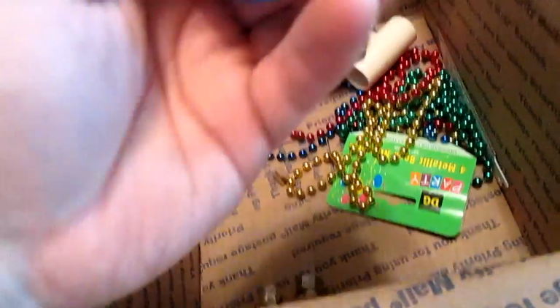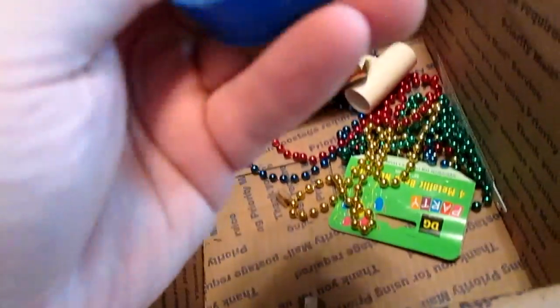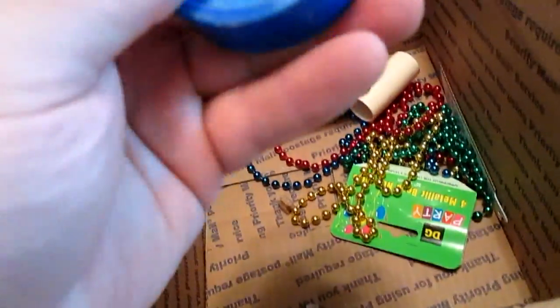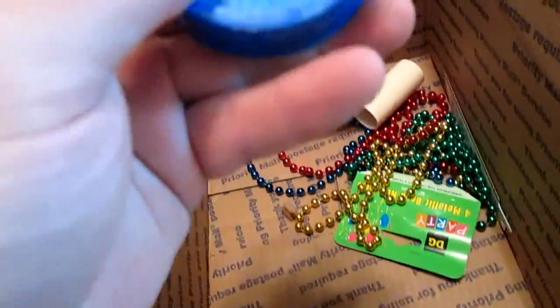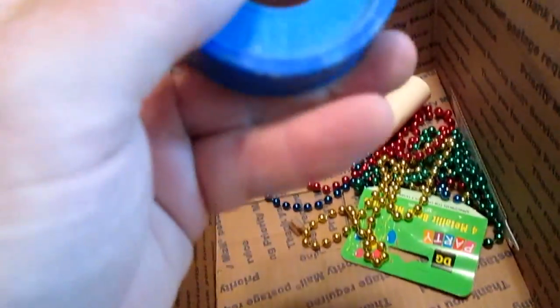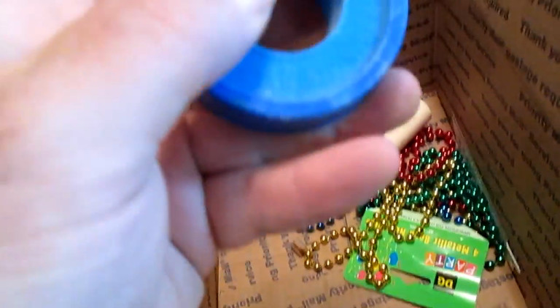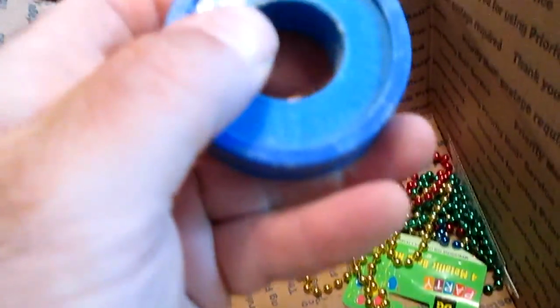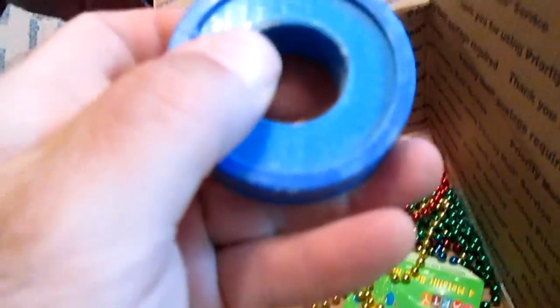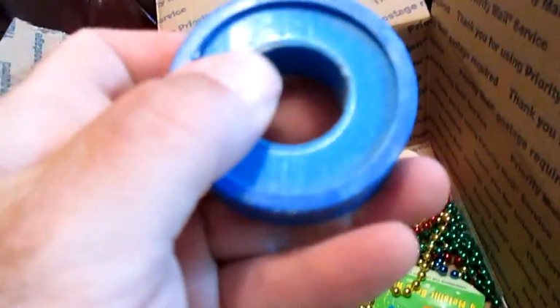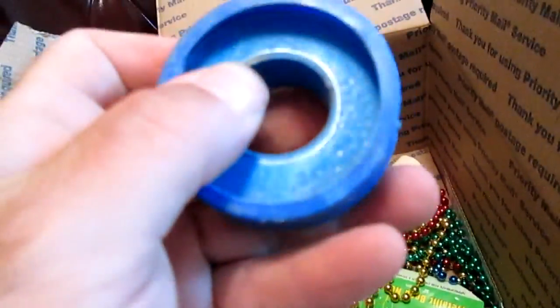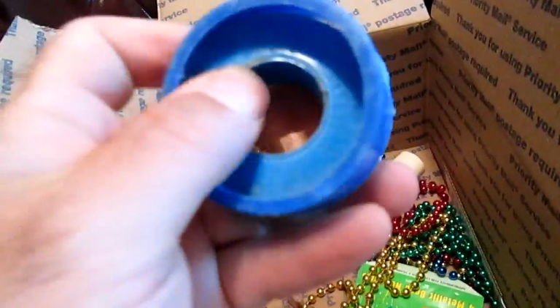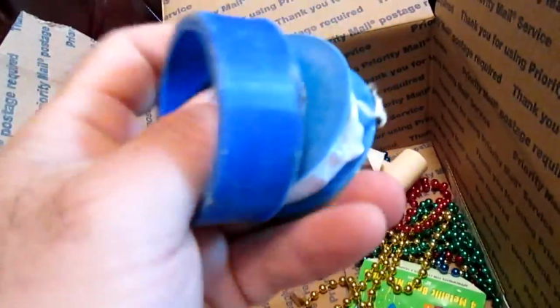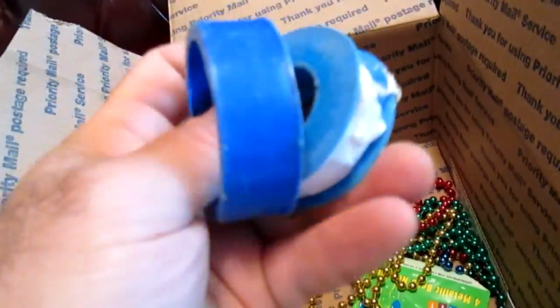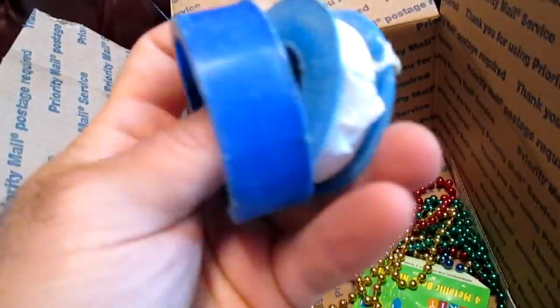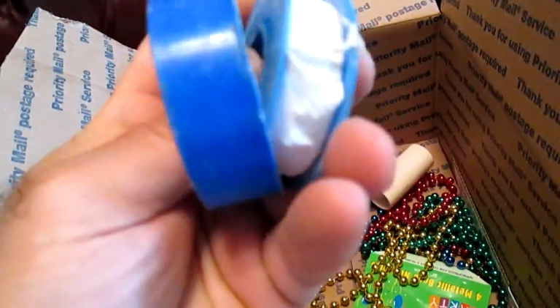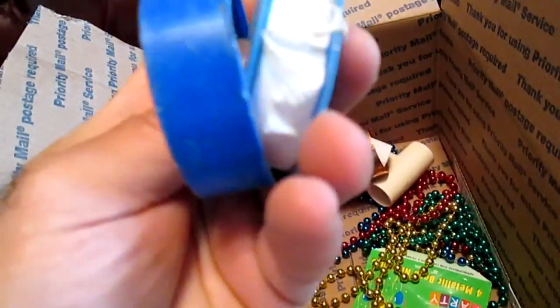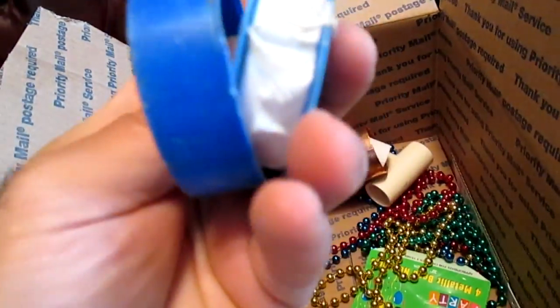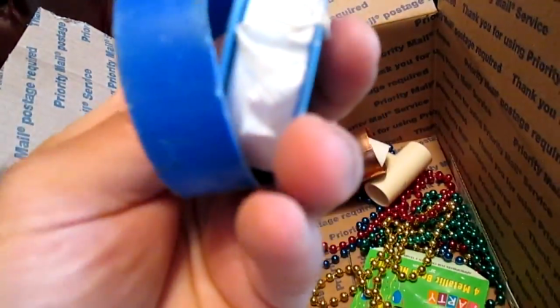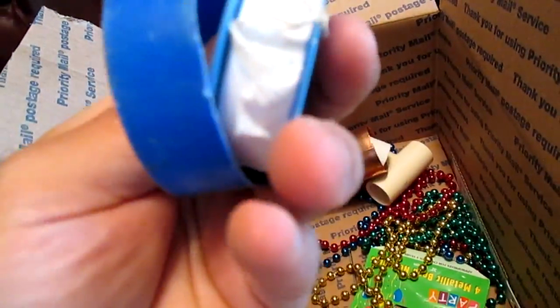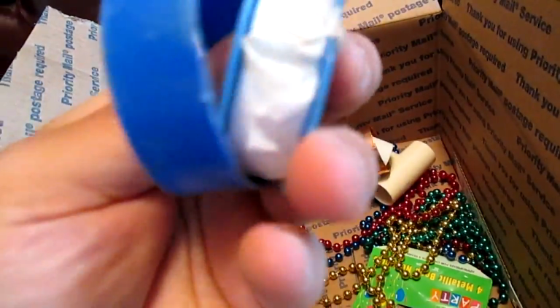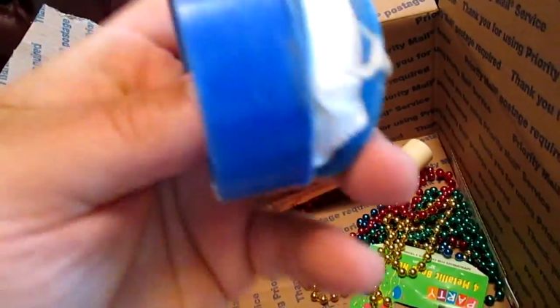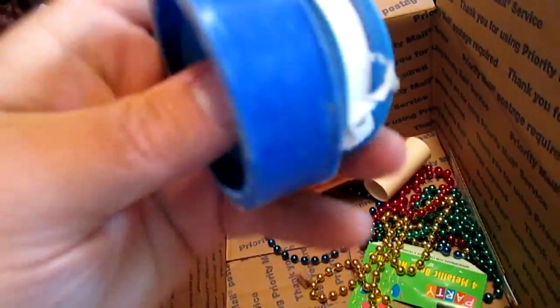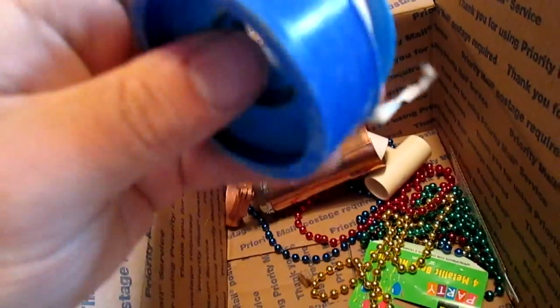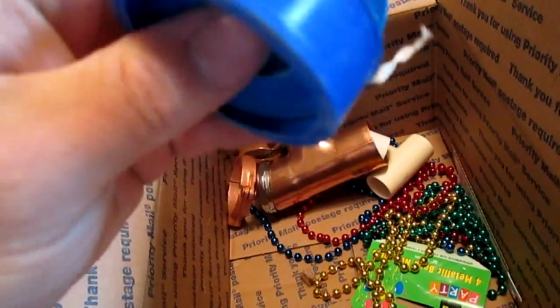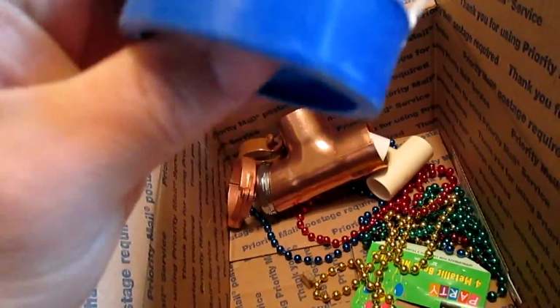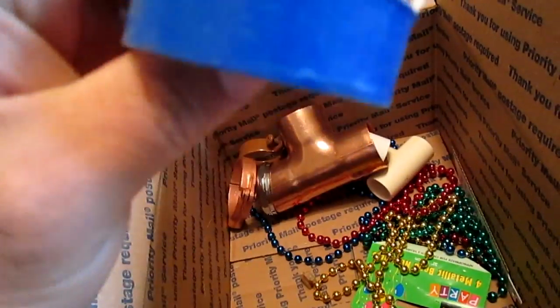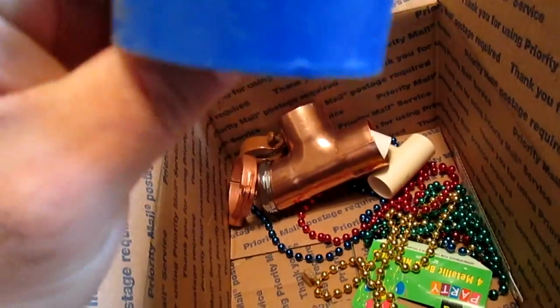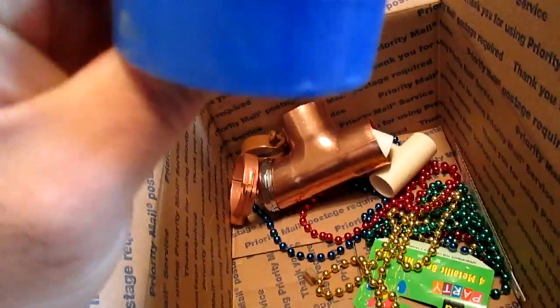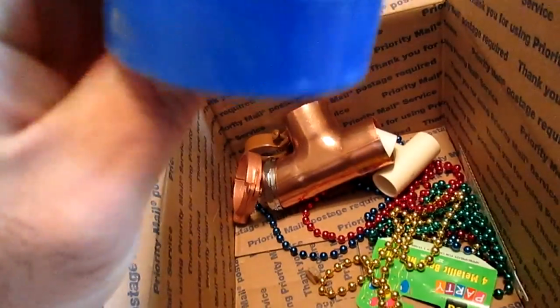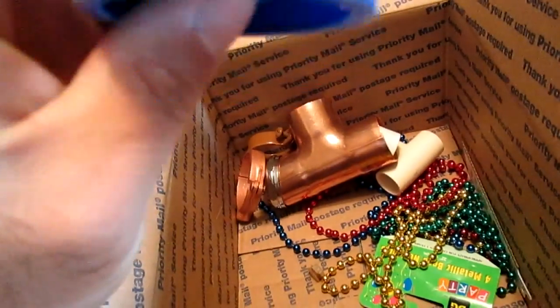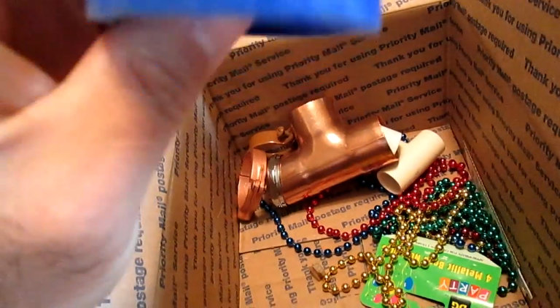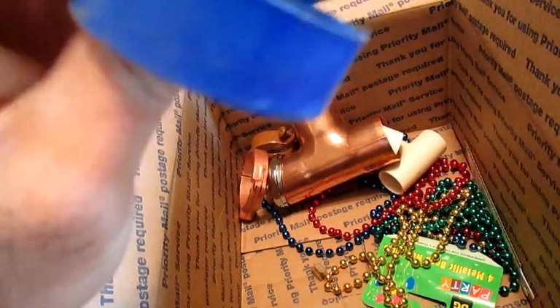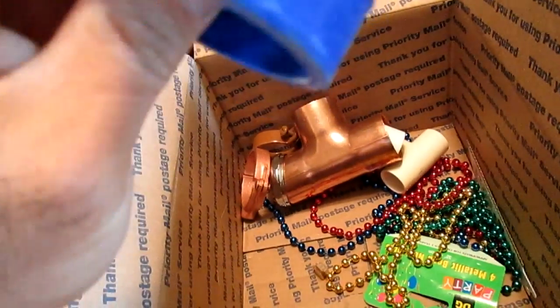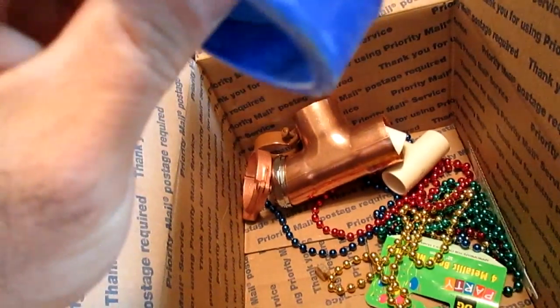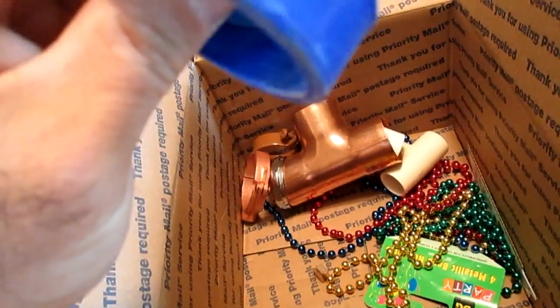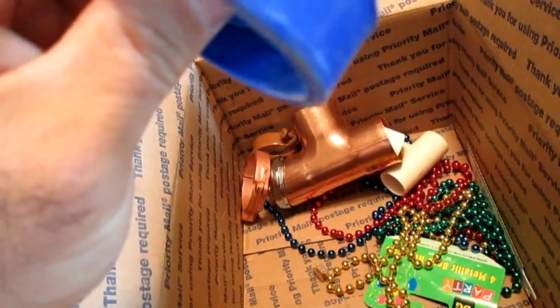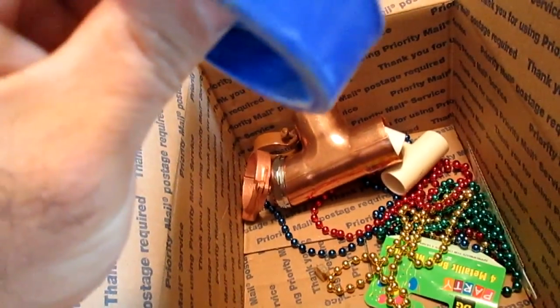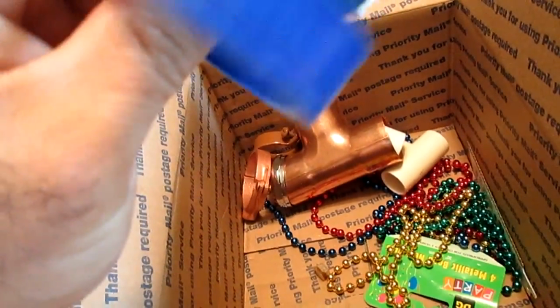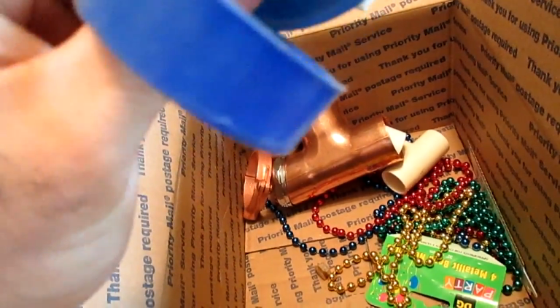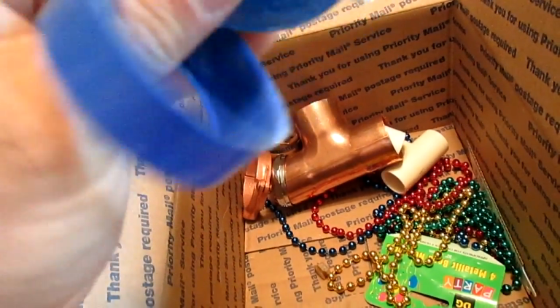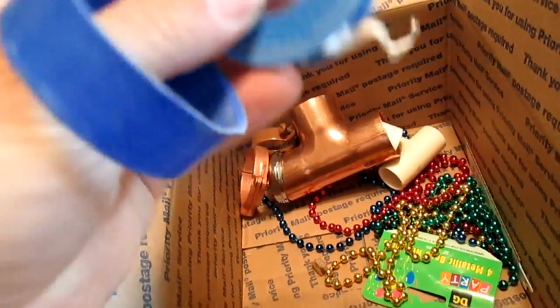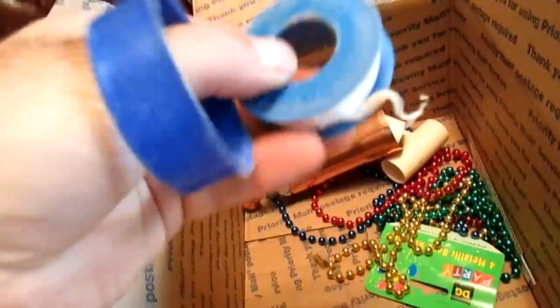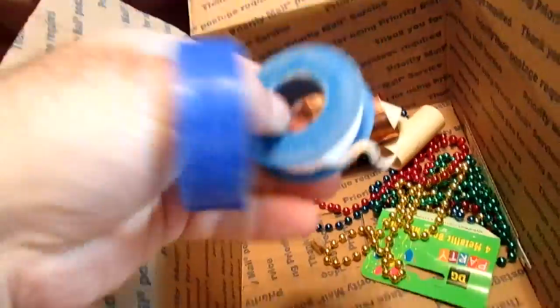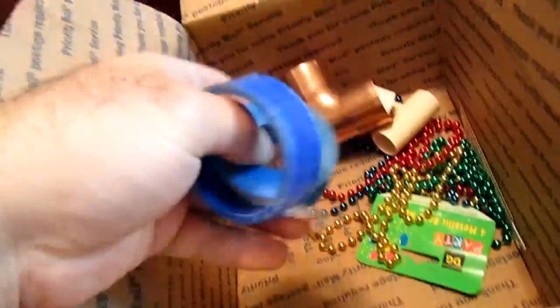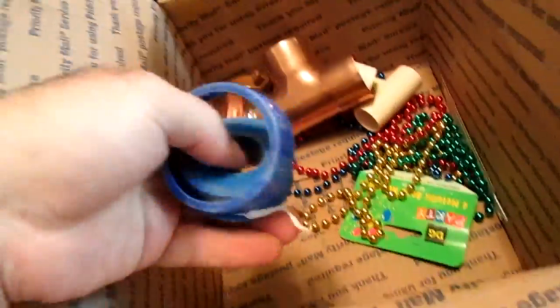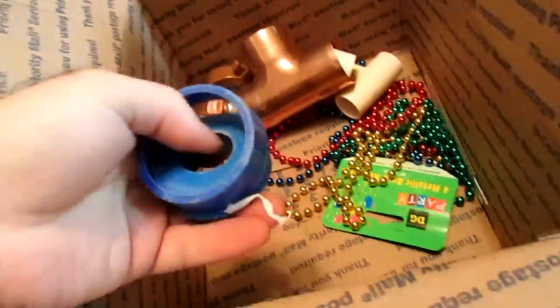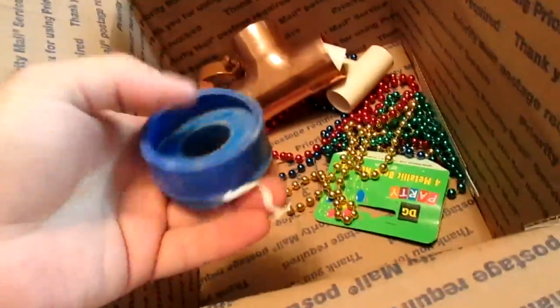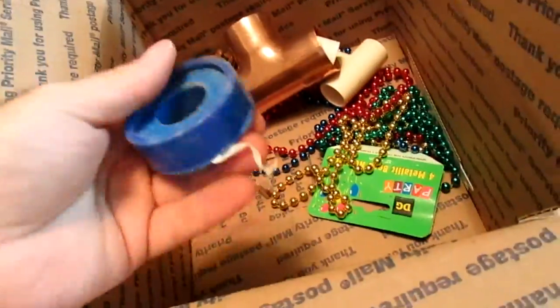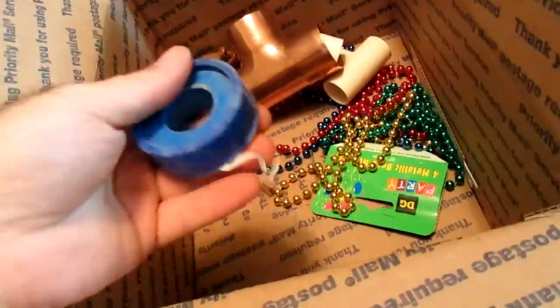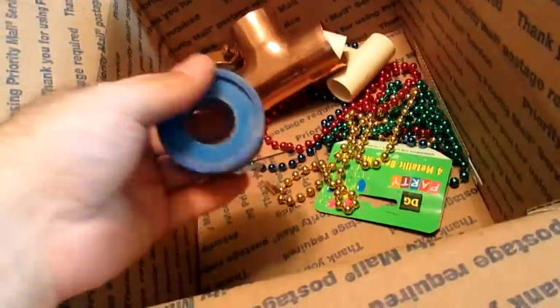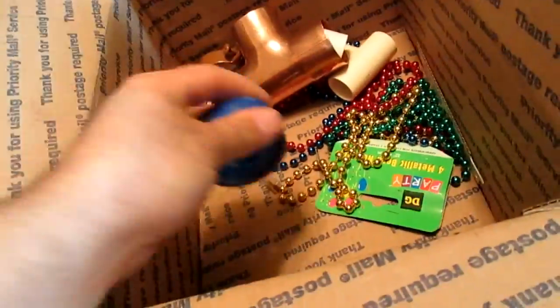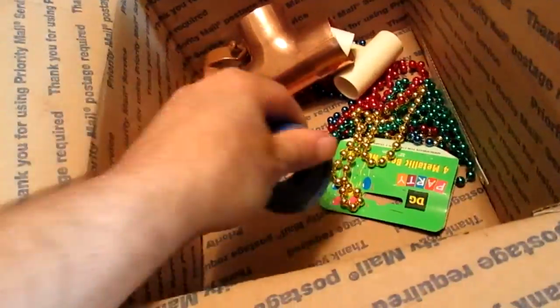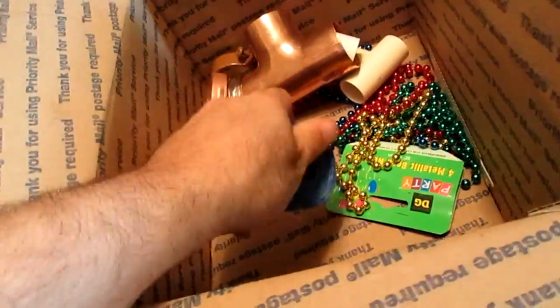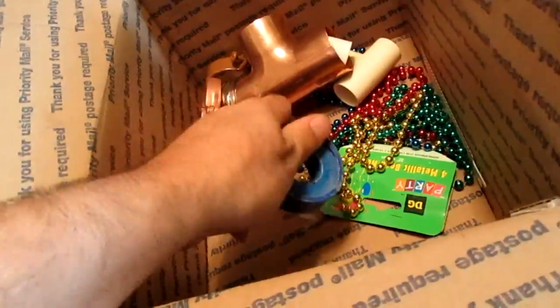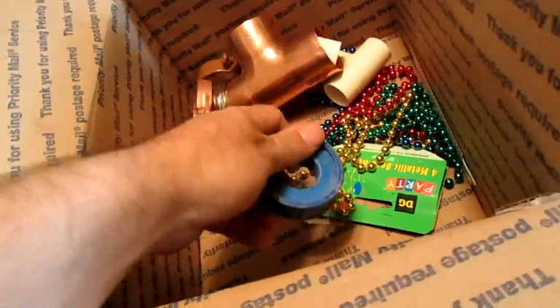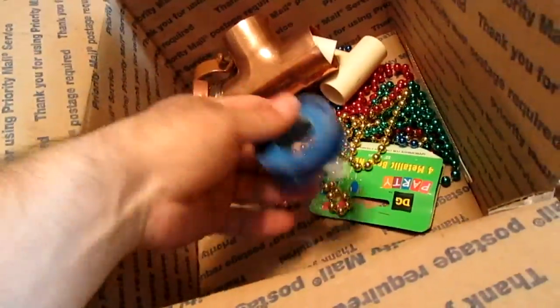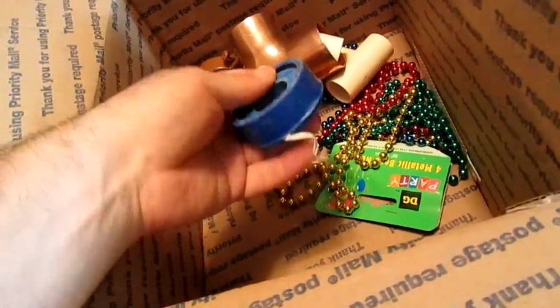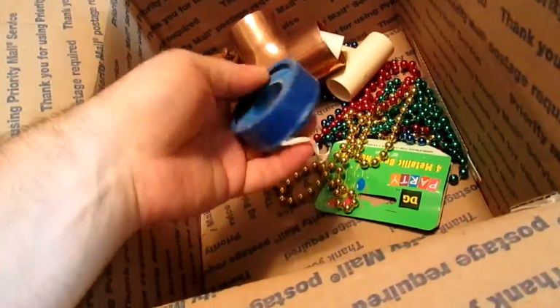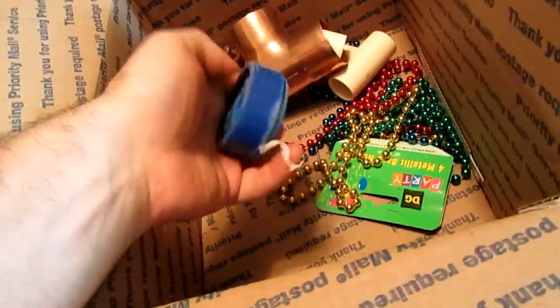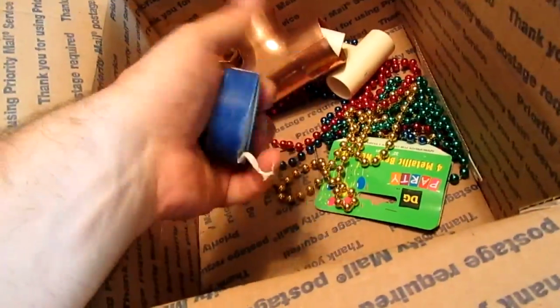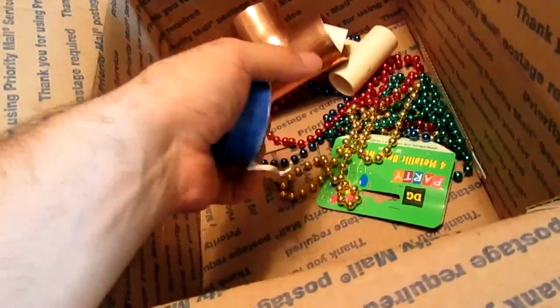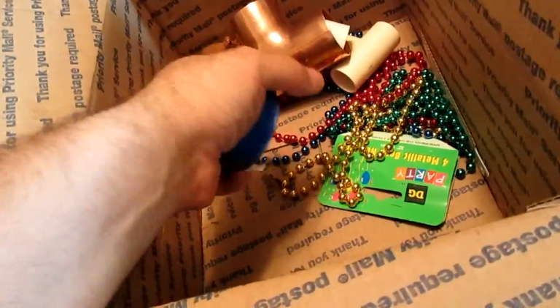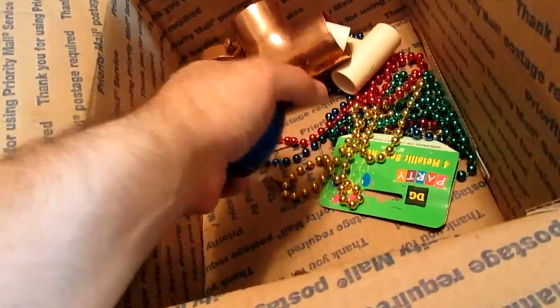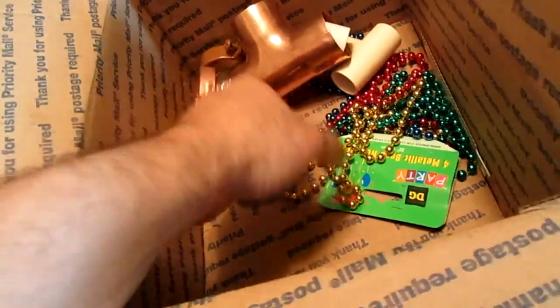What's this here? Teflon tape — I'll take that.